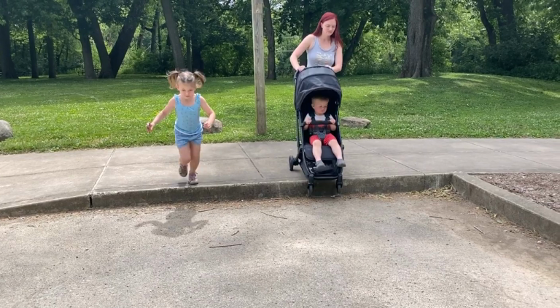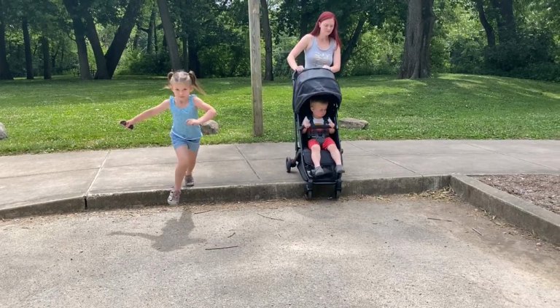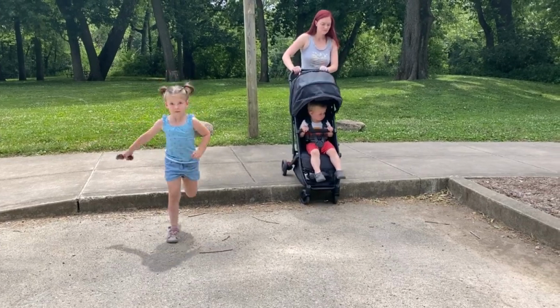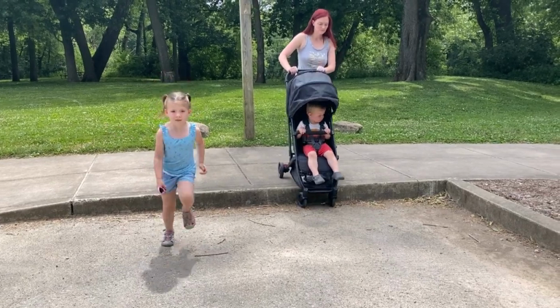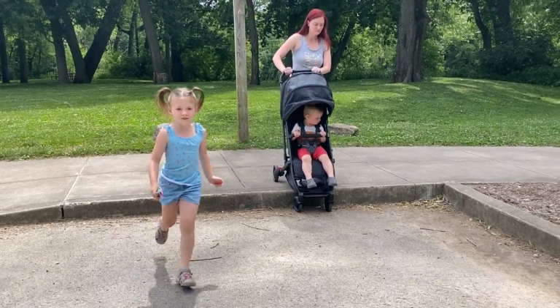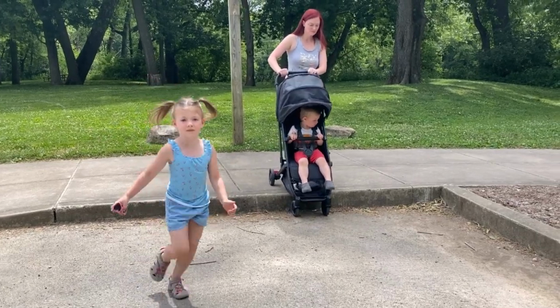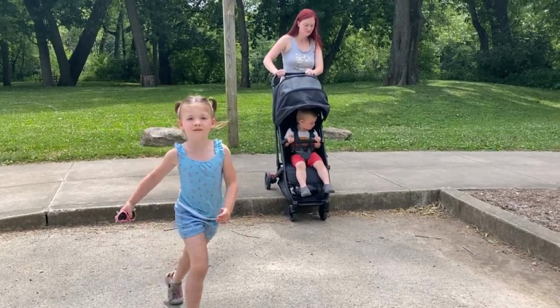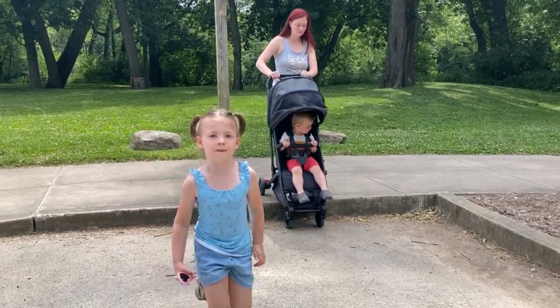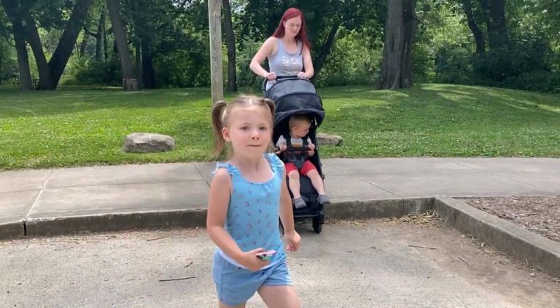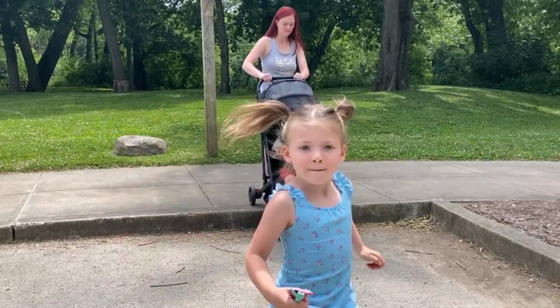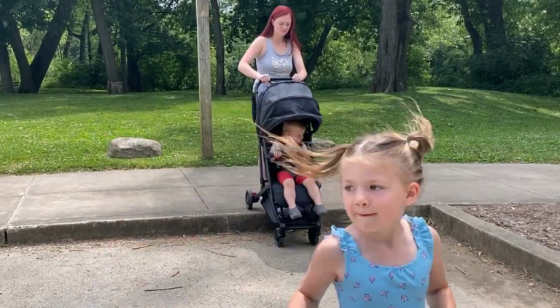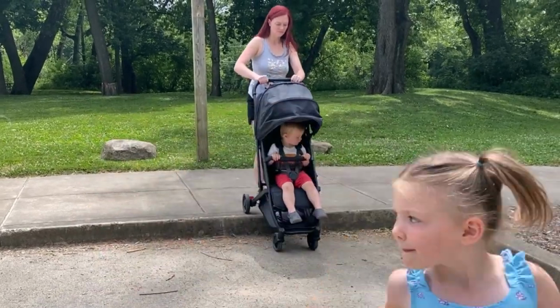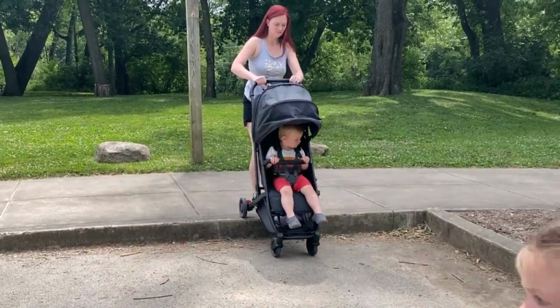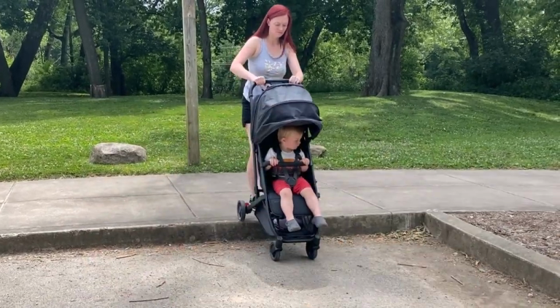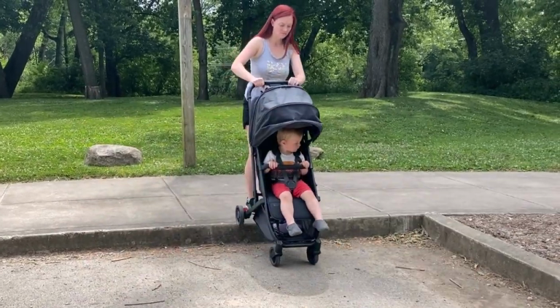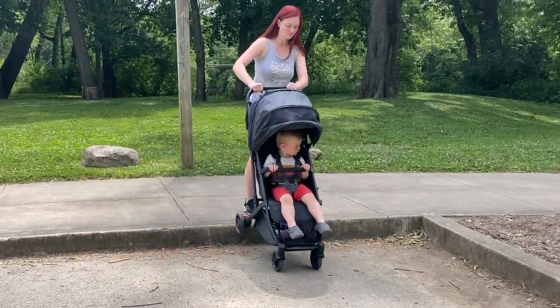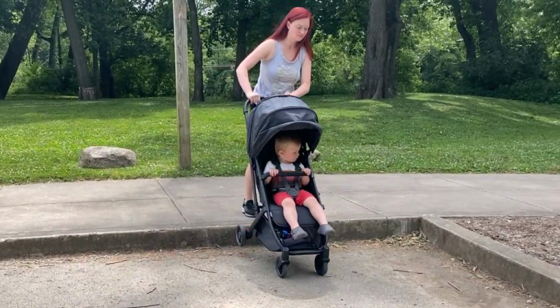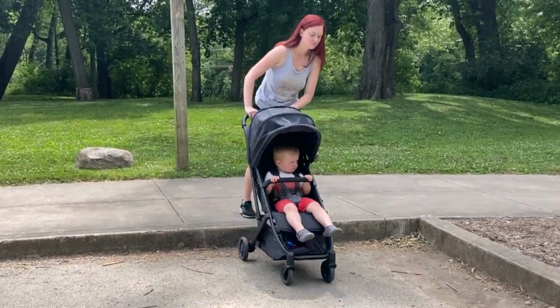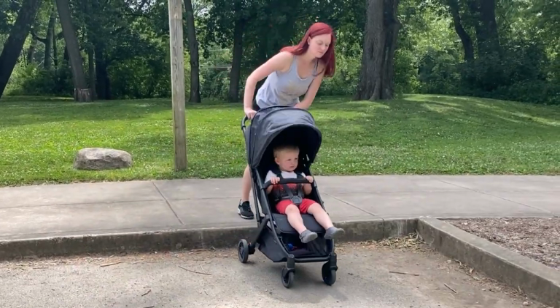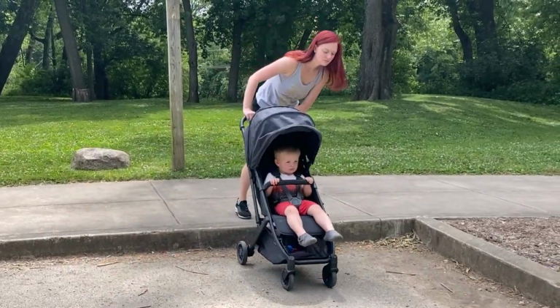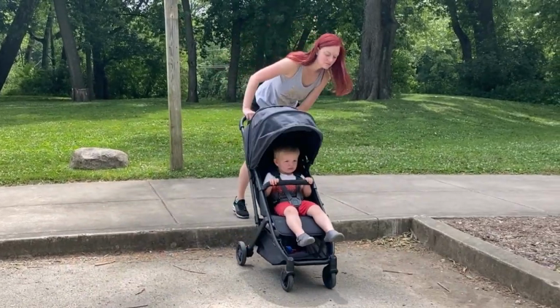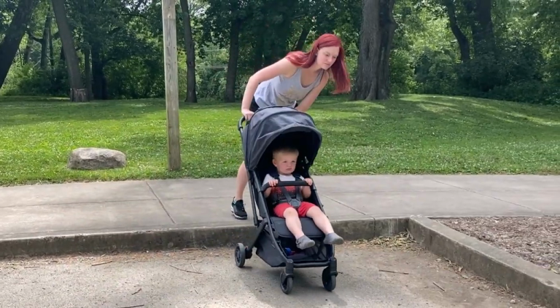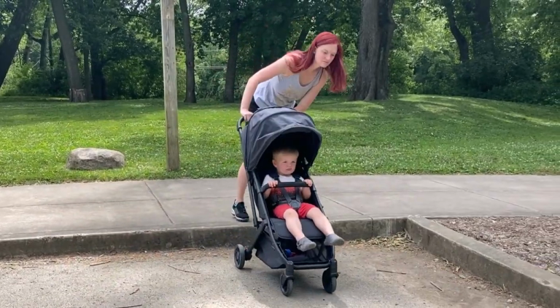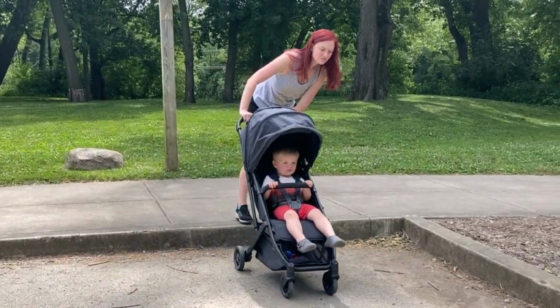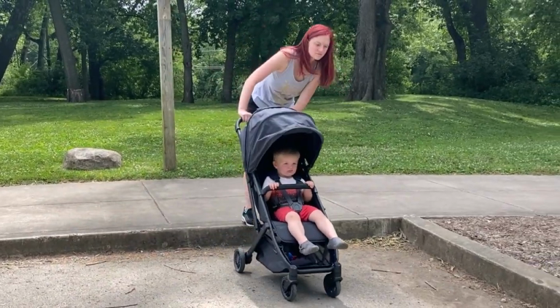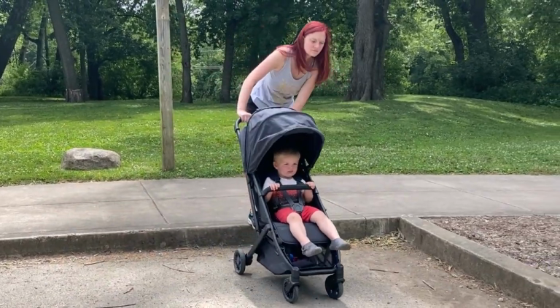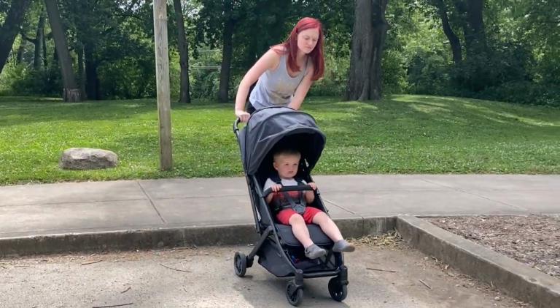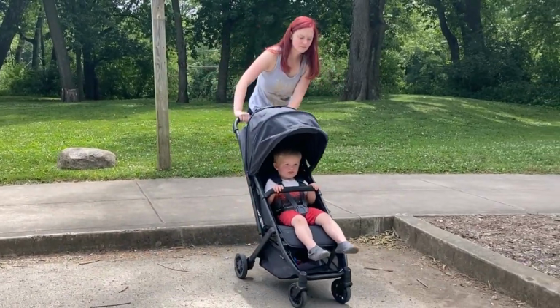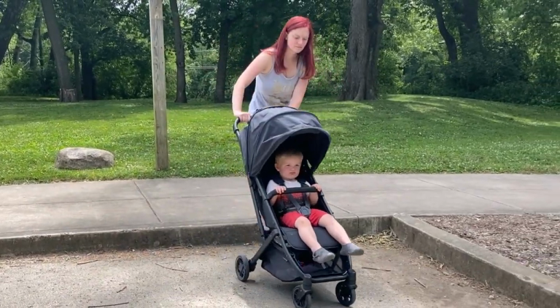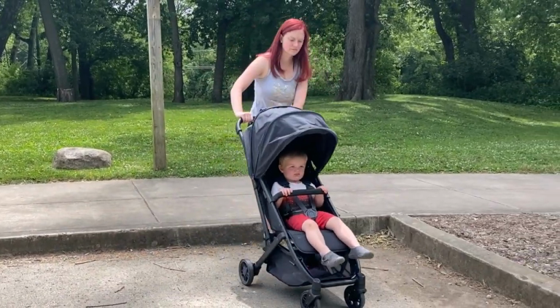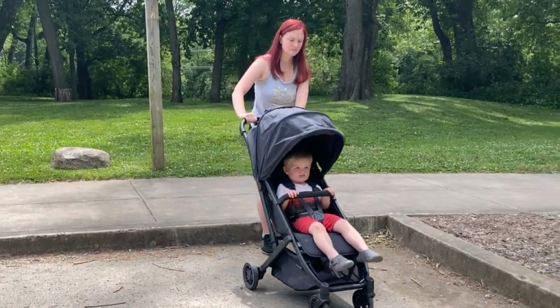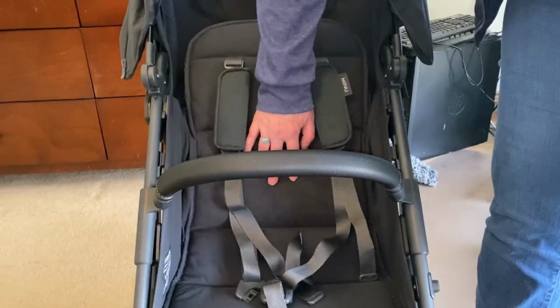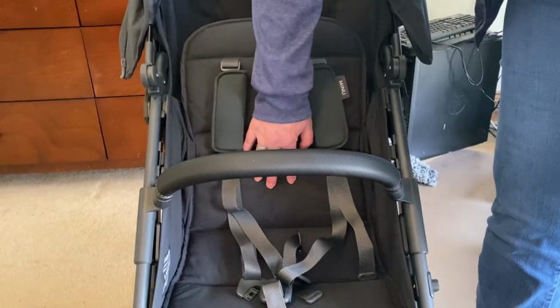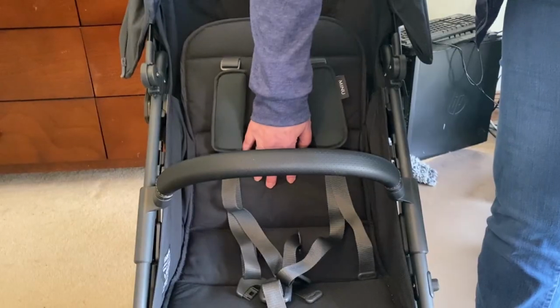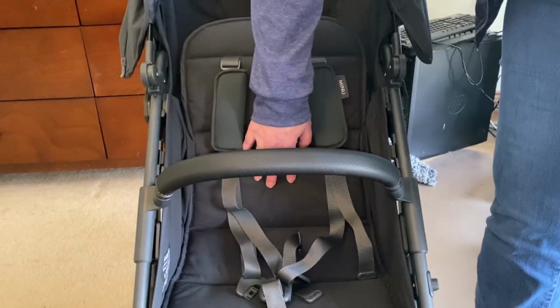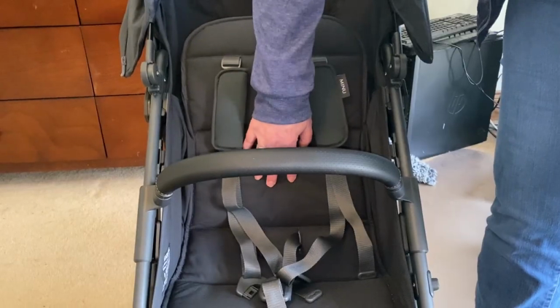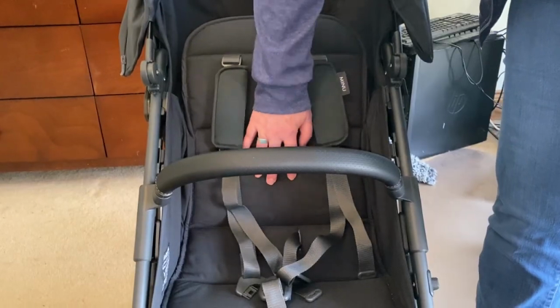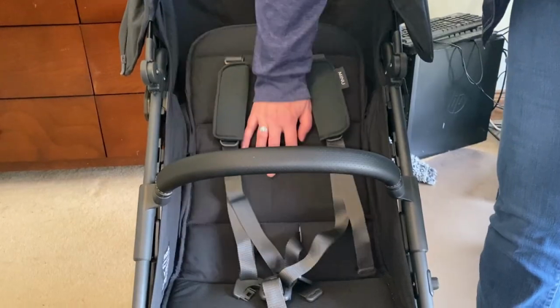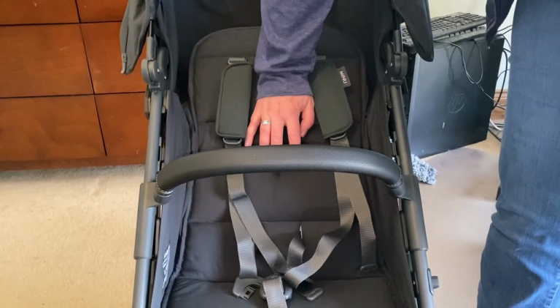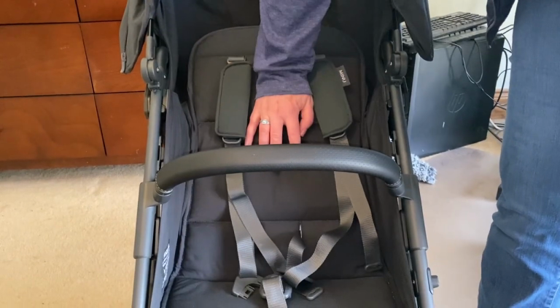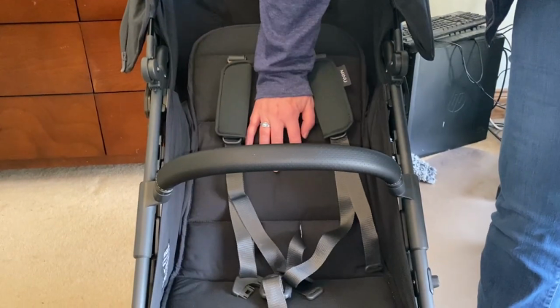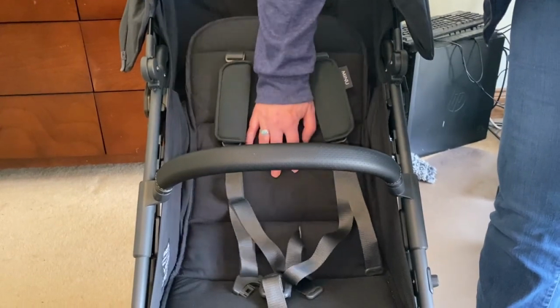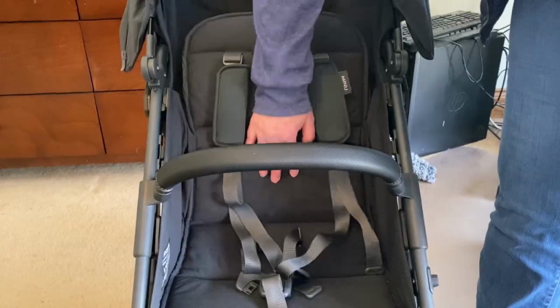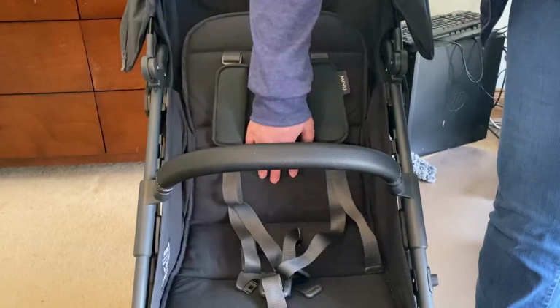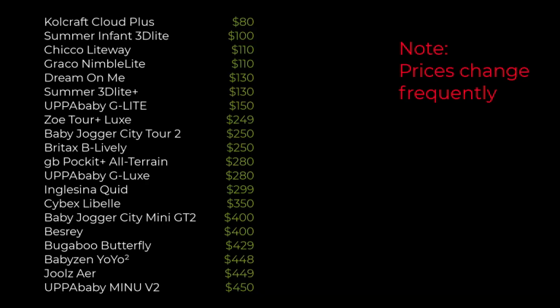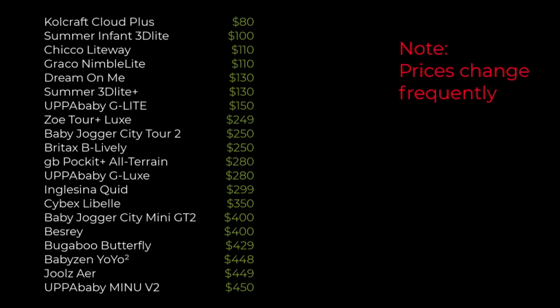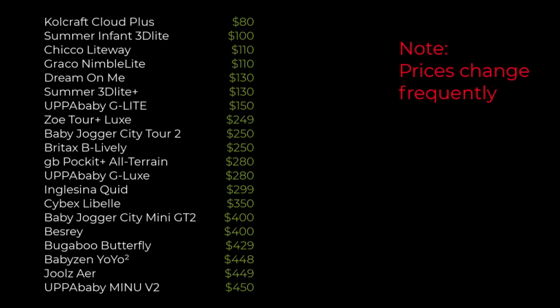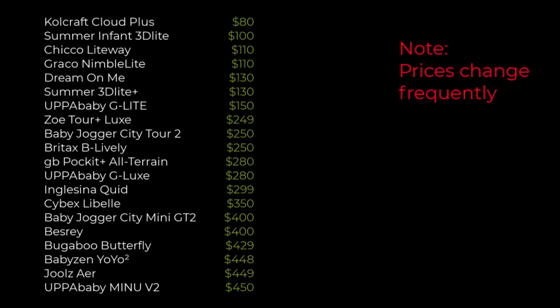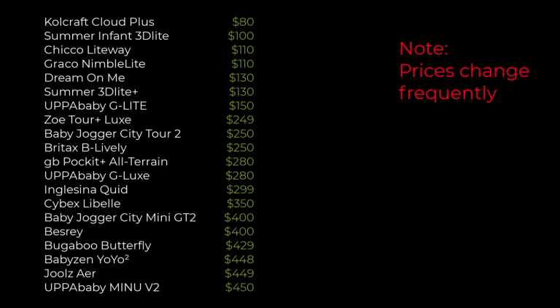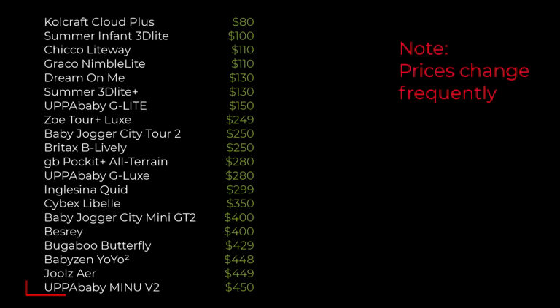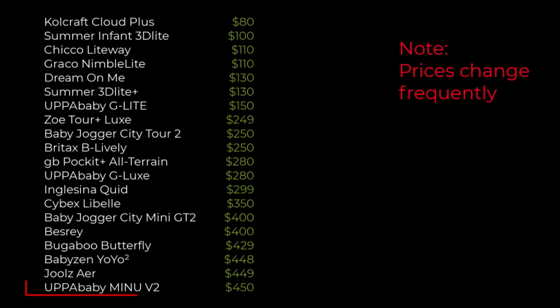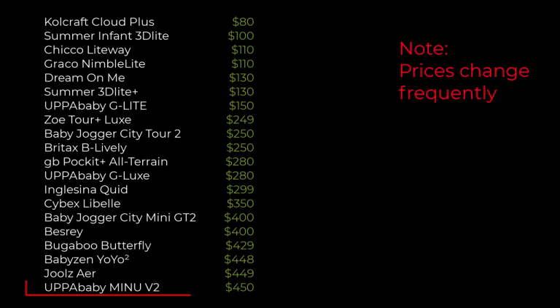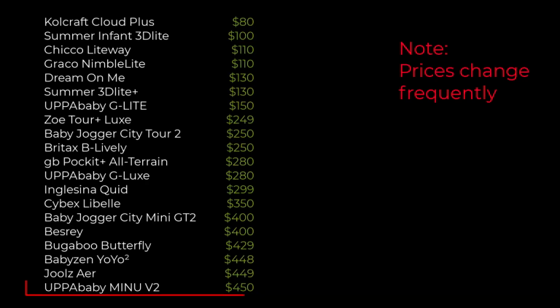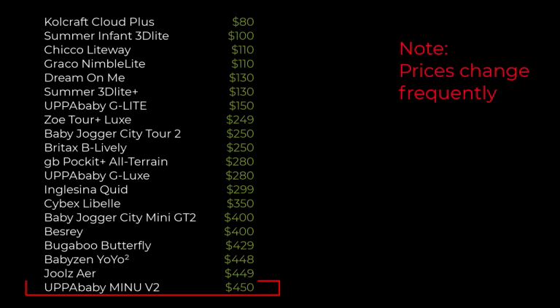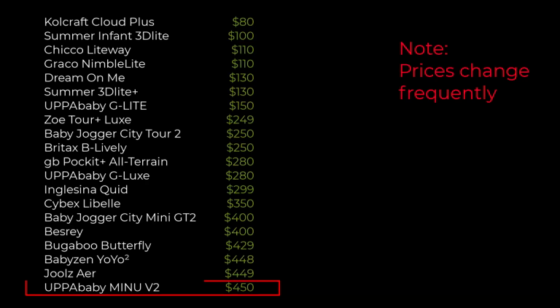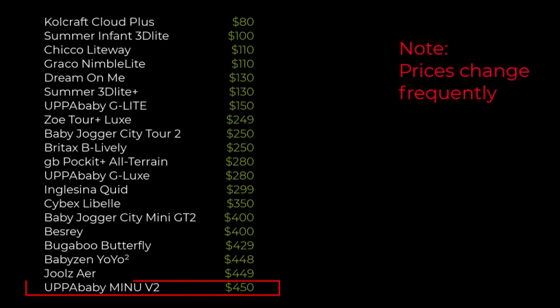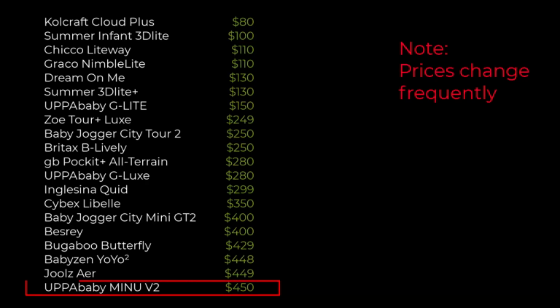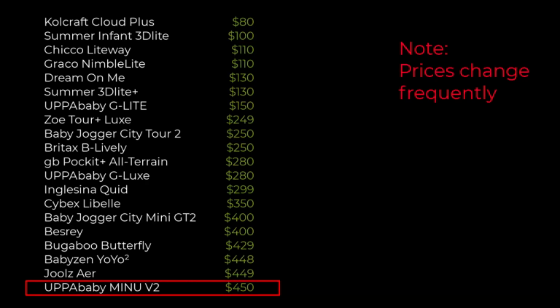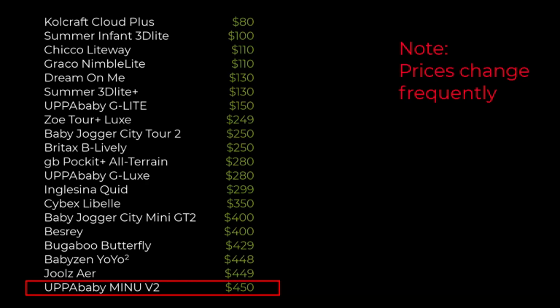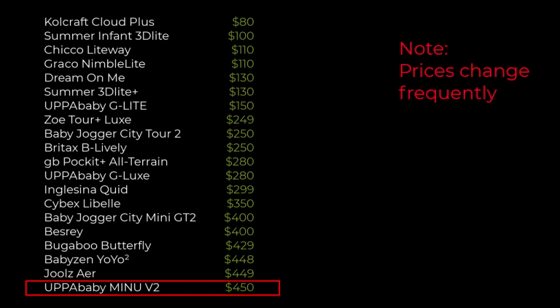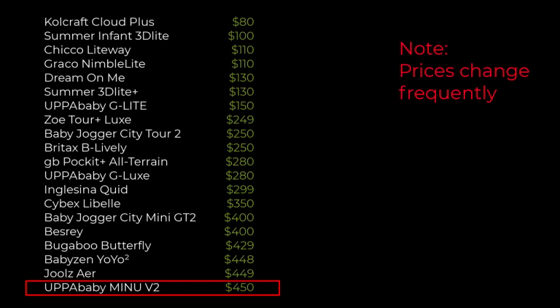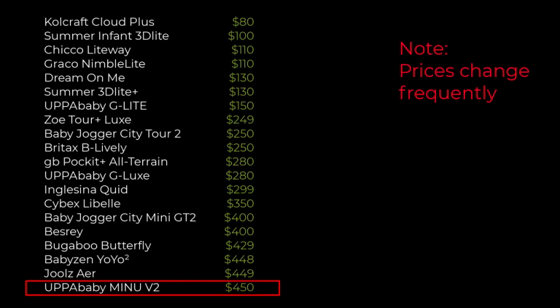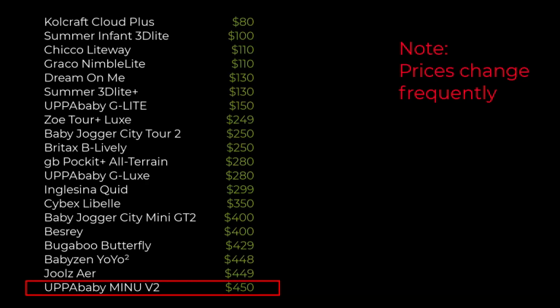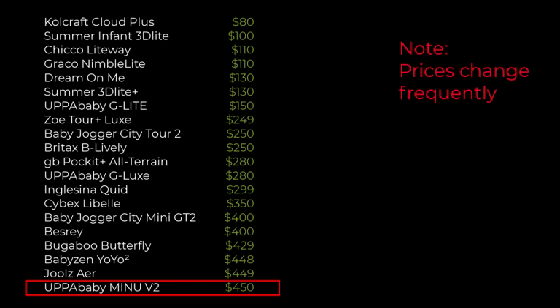The UPPAbaby Minu V2 is a classy high-end stroller with some quirks. I like UPPAbaby, but didn't really want to pay this price.